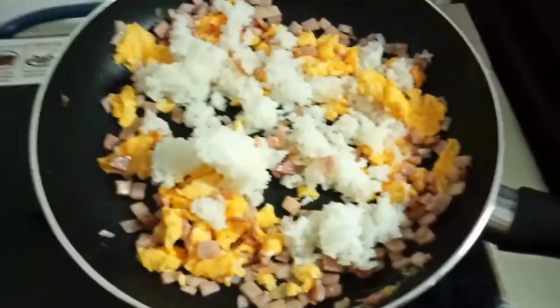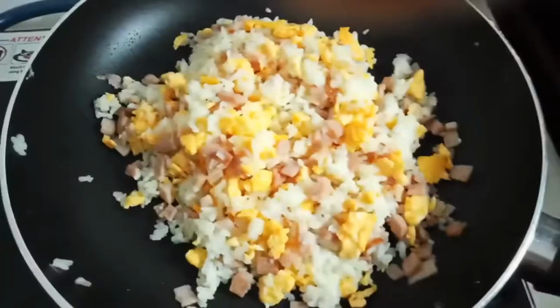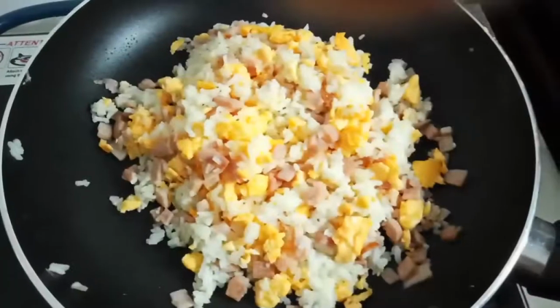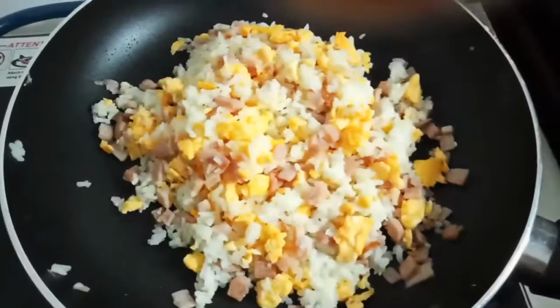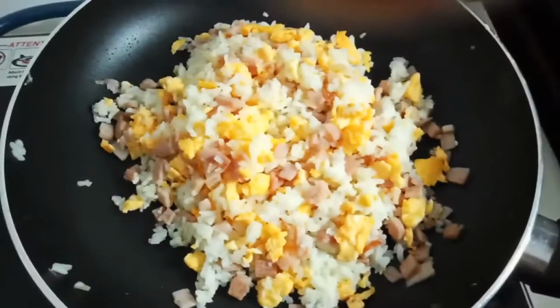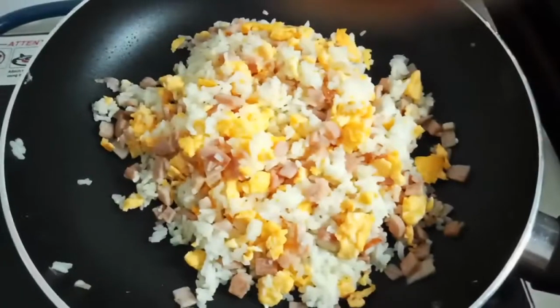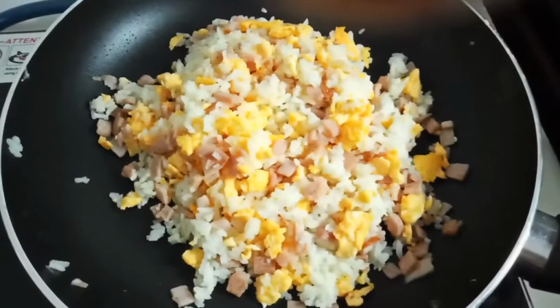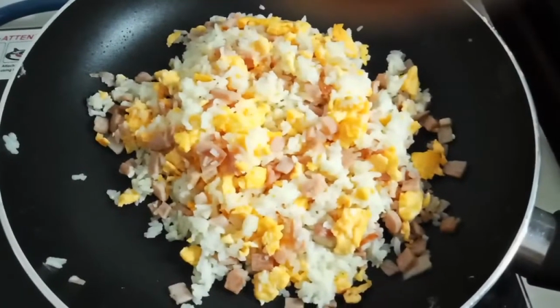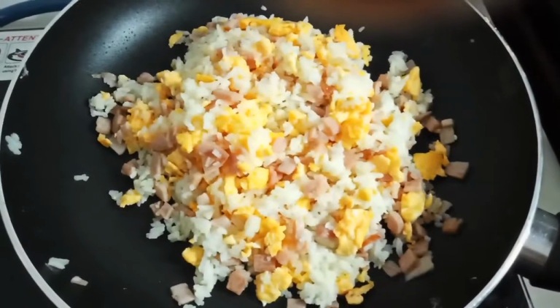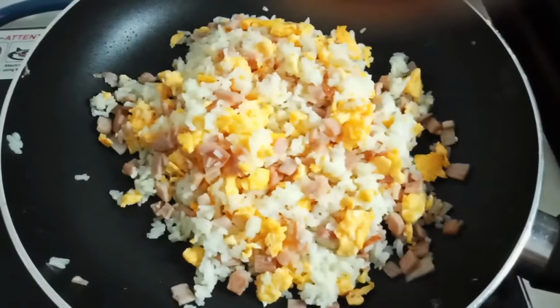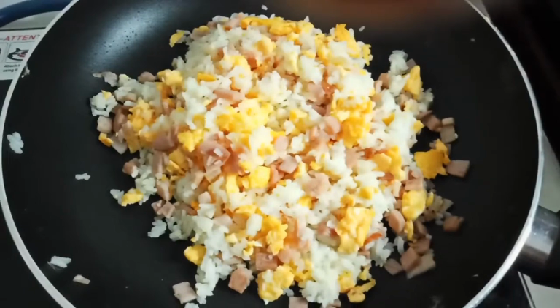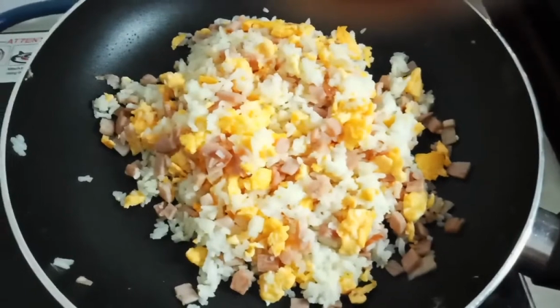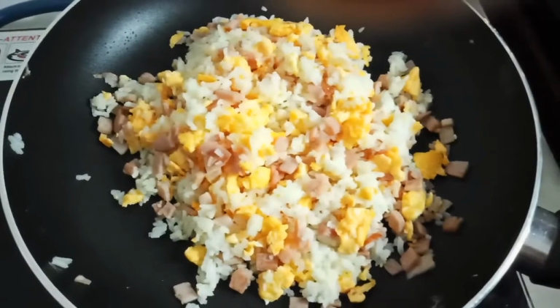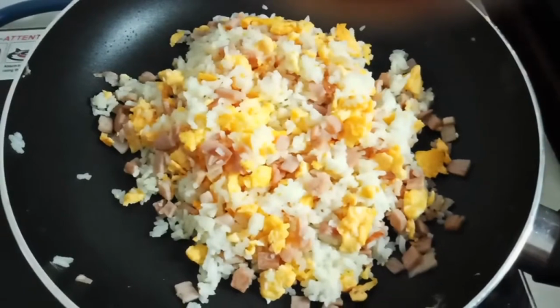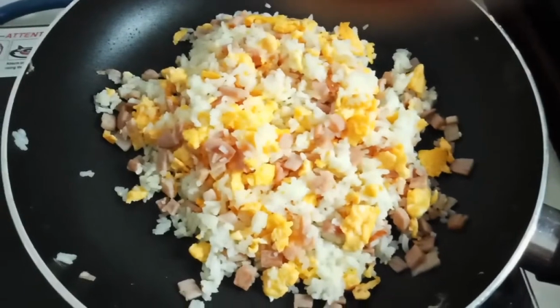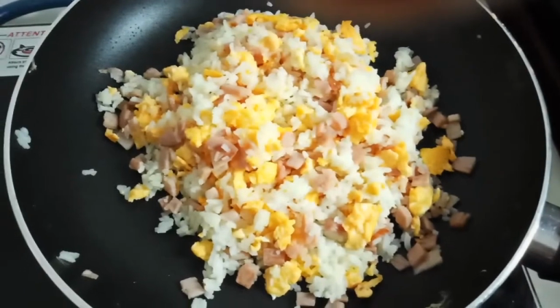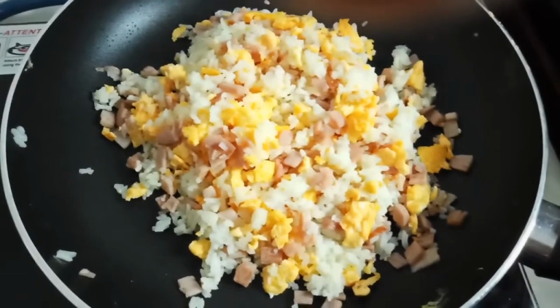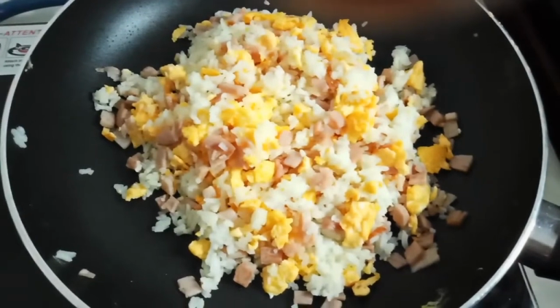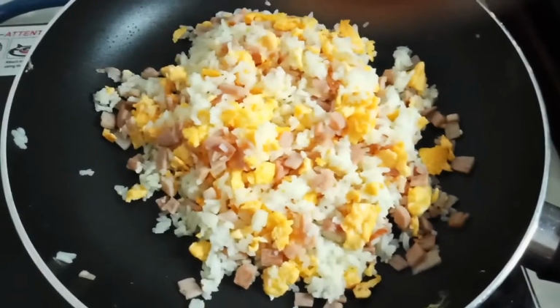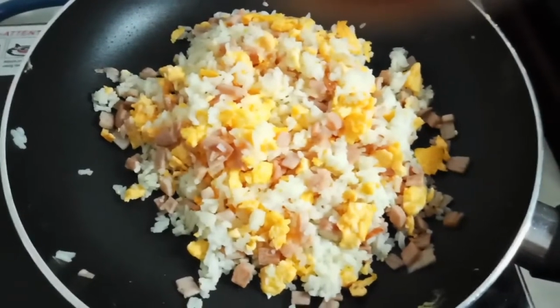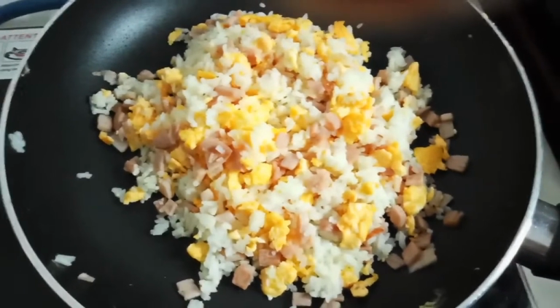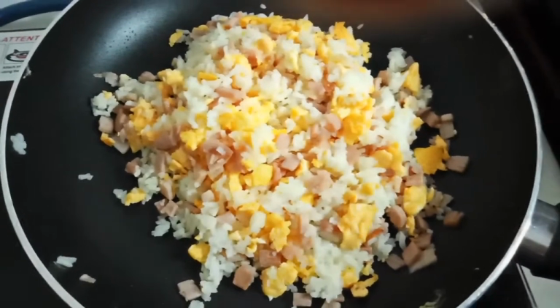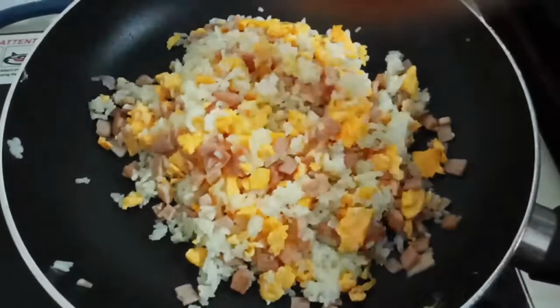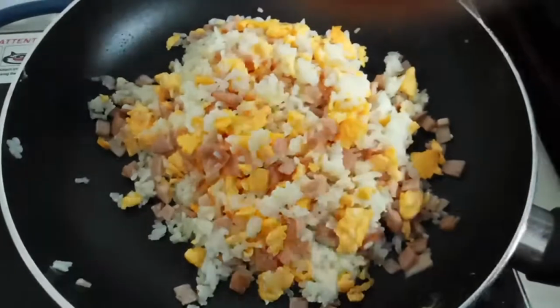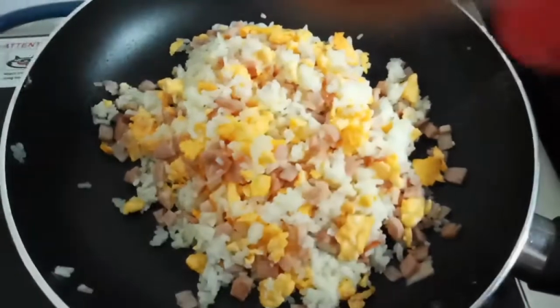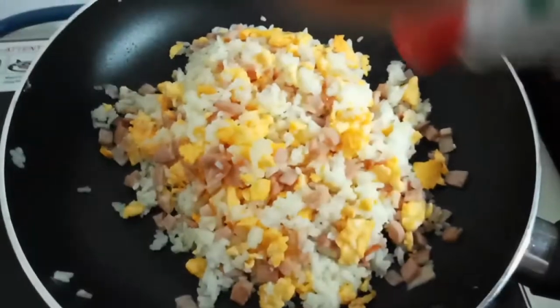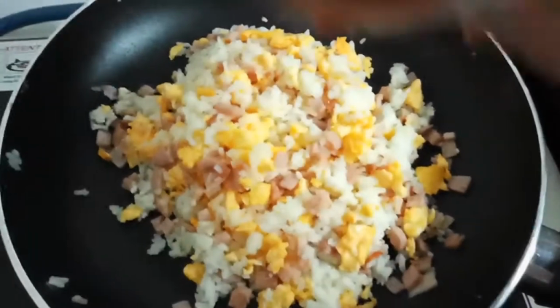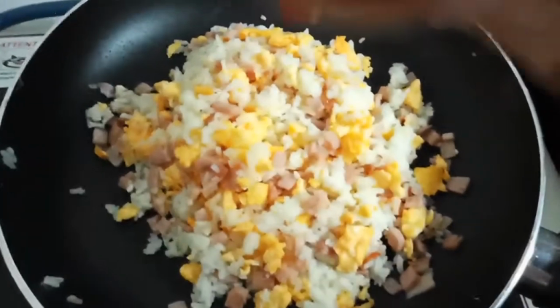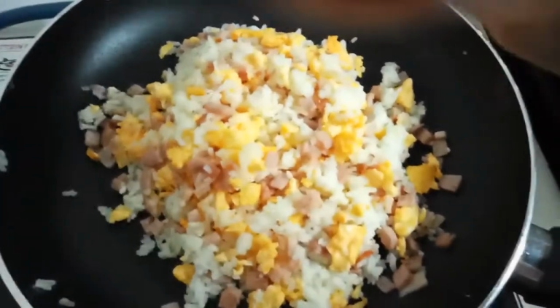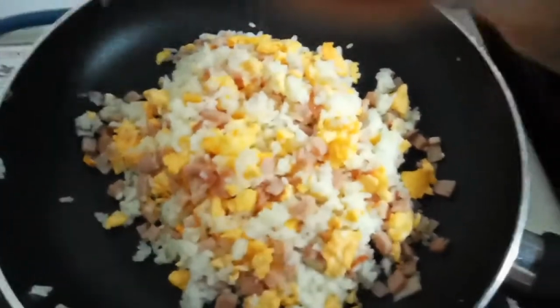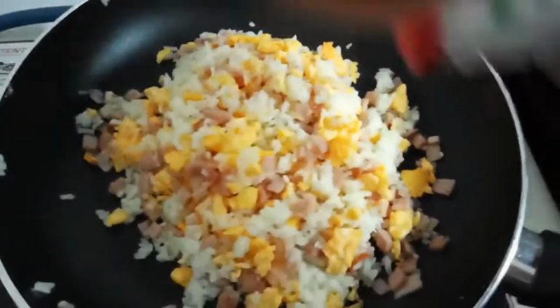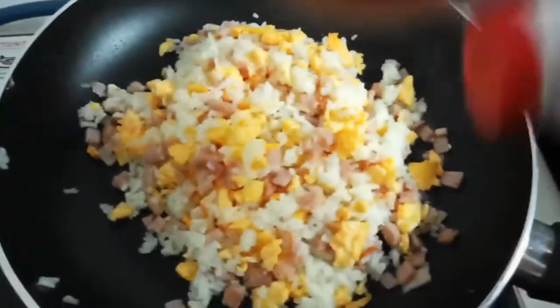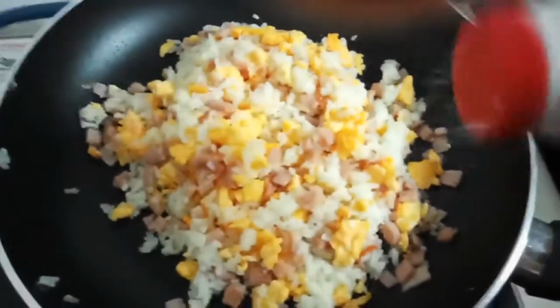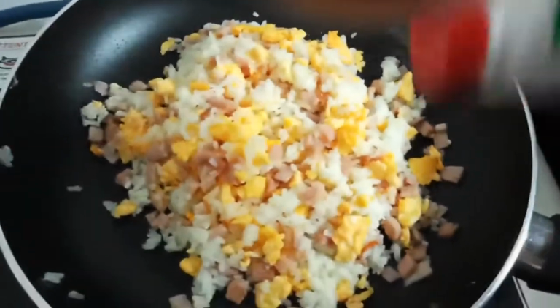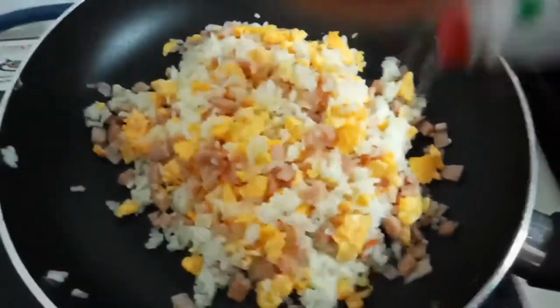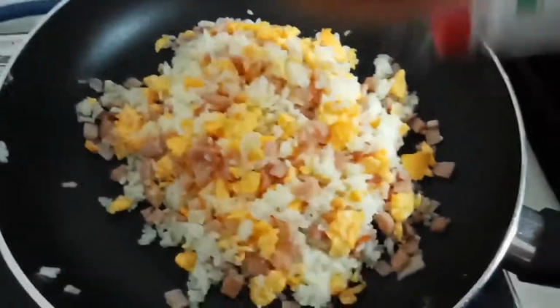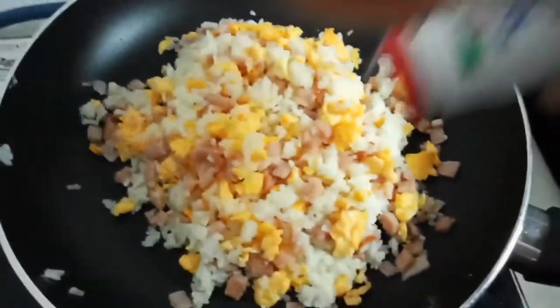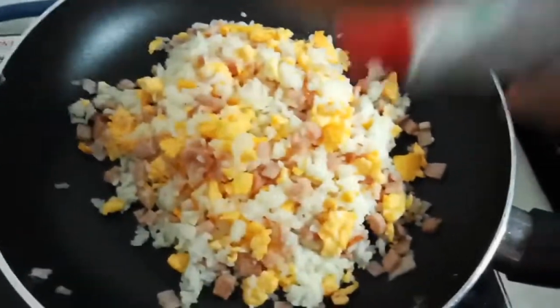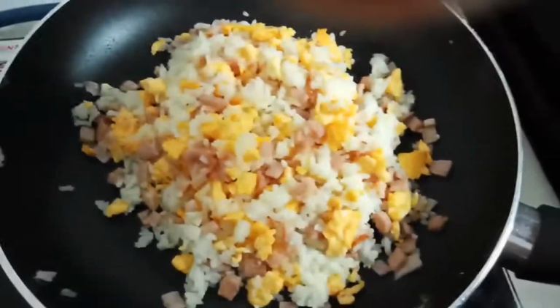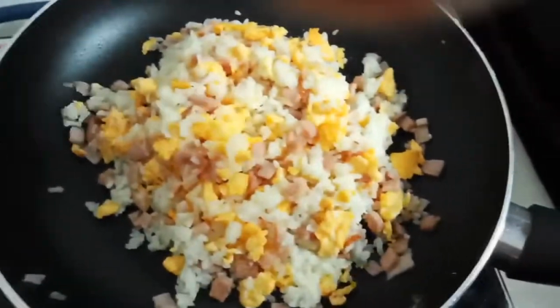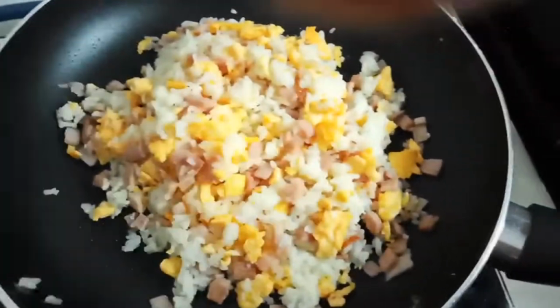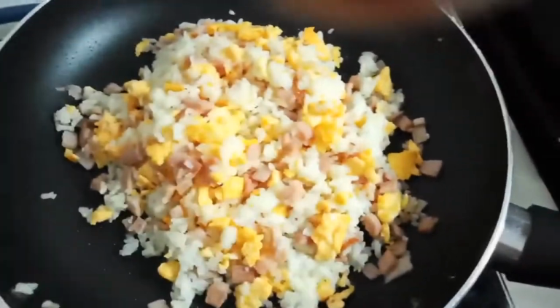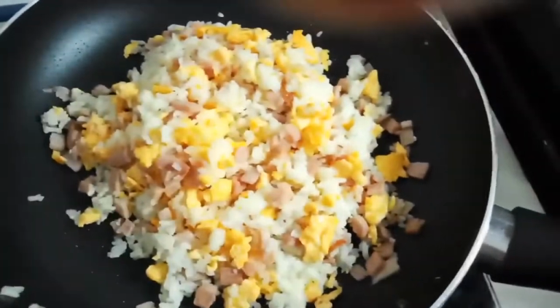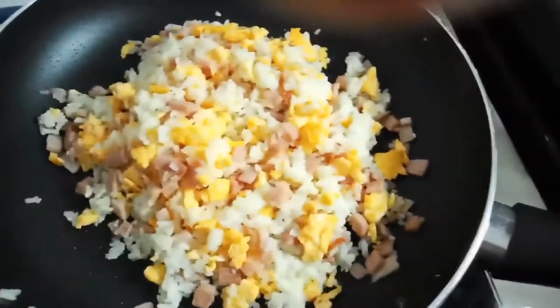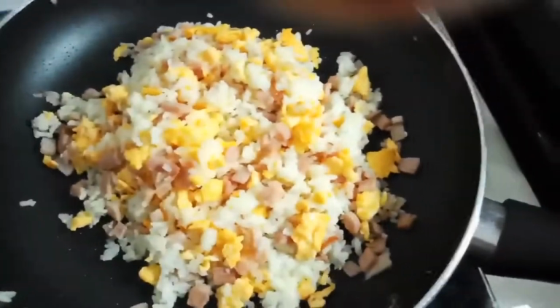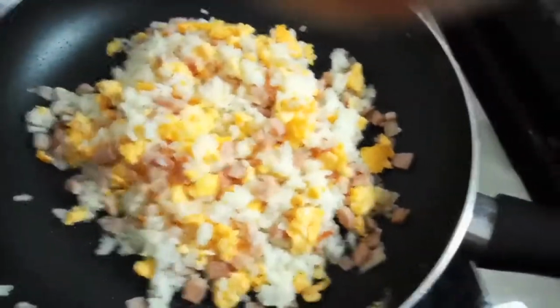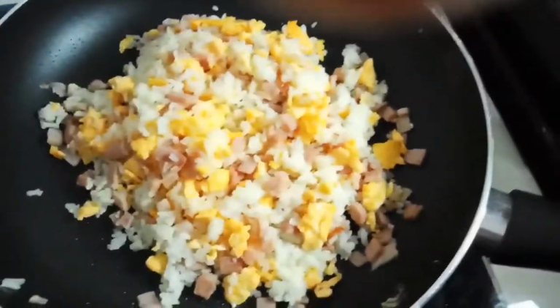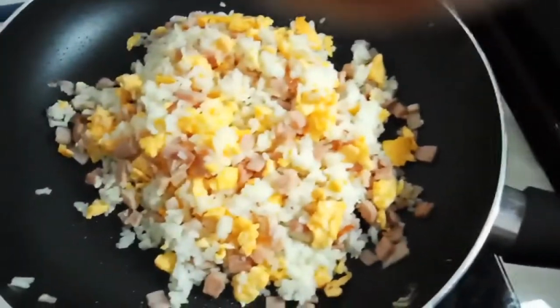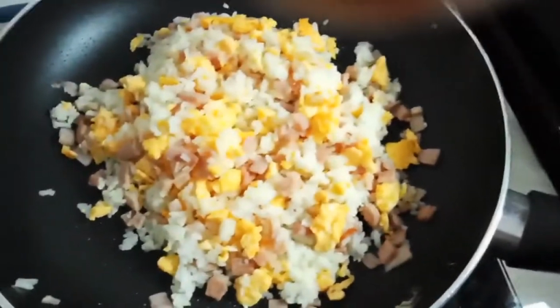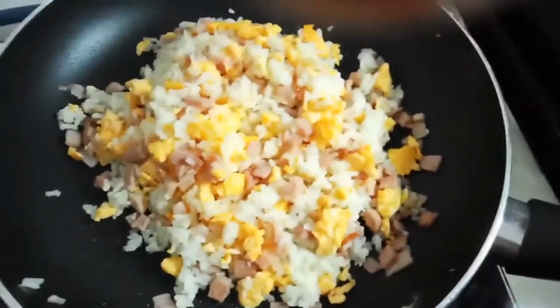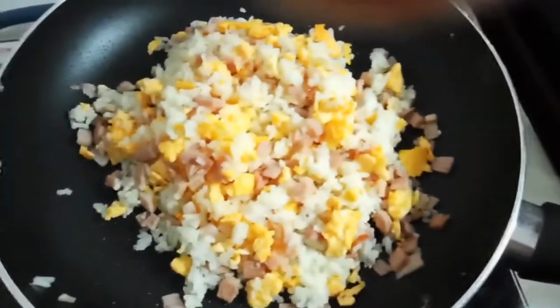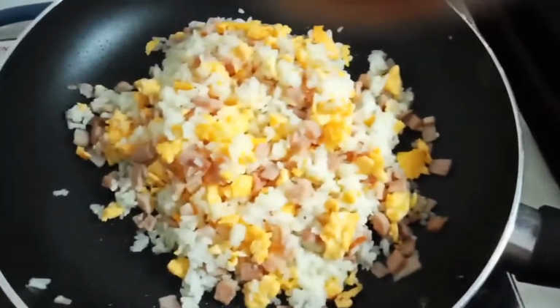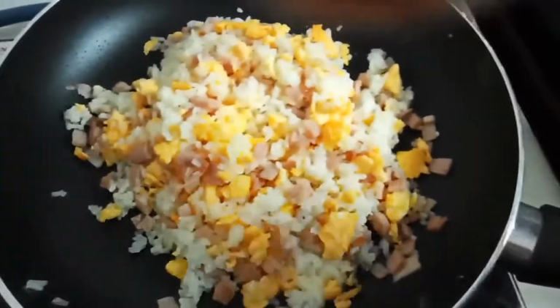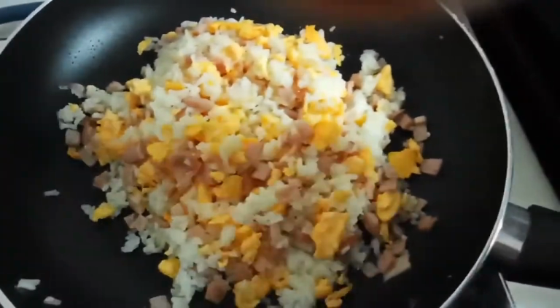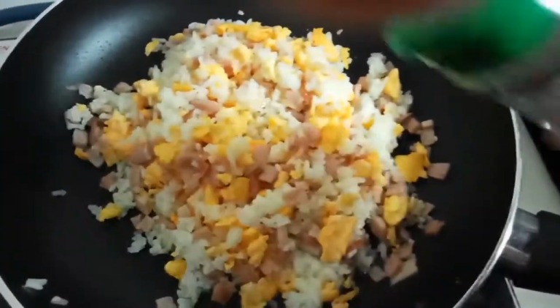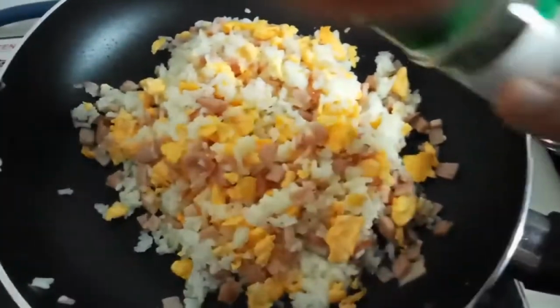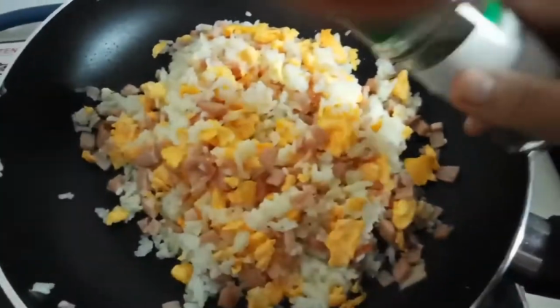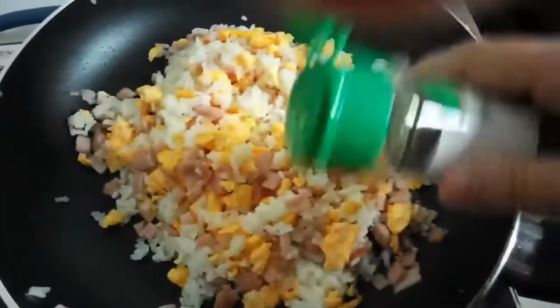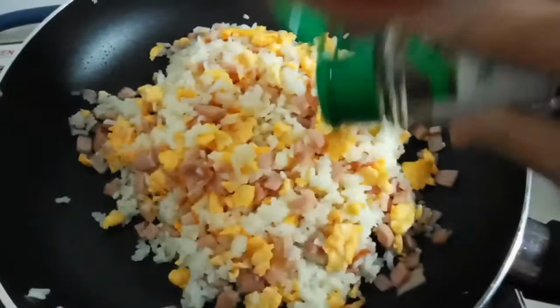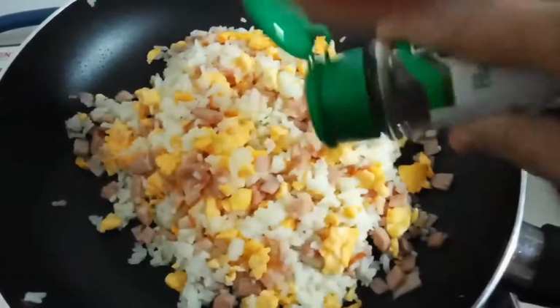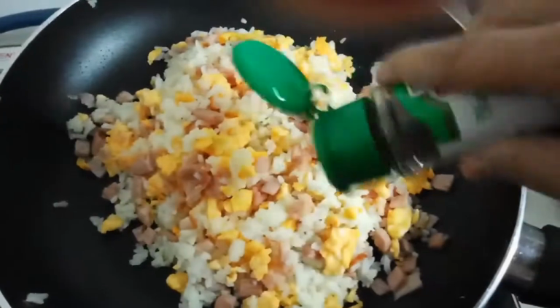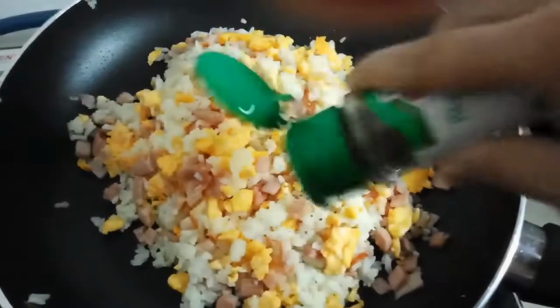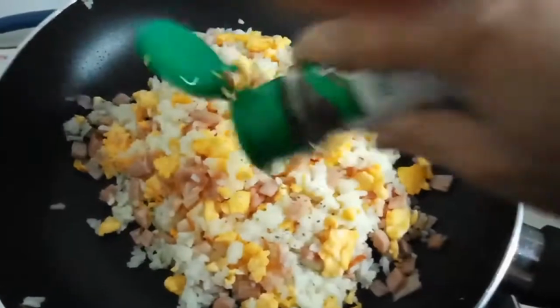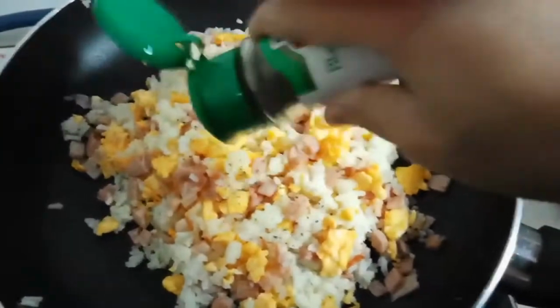So guys, that's our fried rice. Let's put a little bit of salt and a little bit of black pepper.